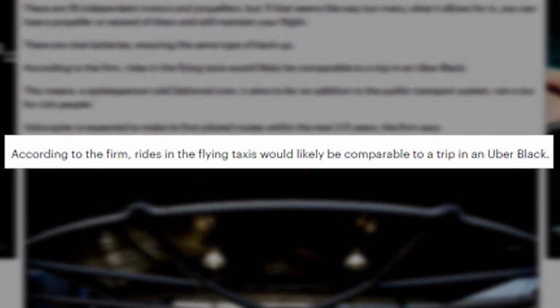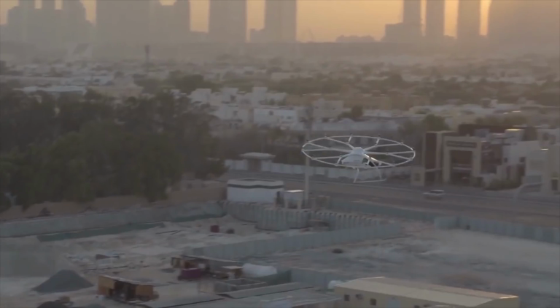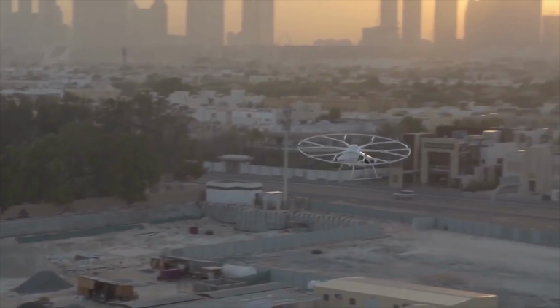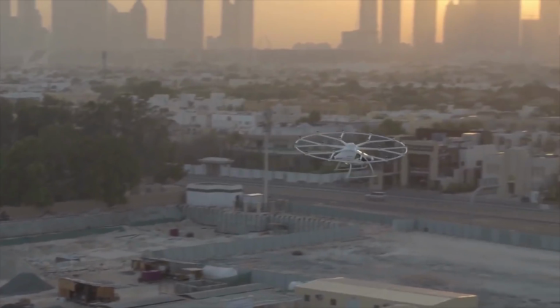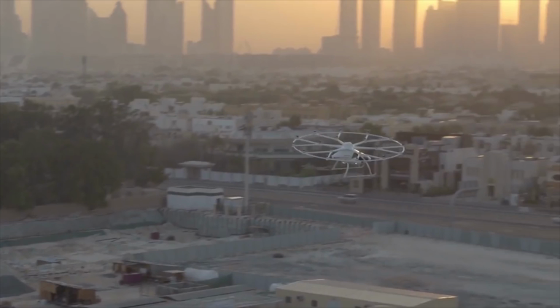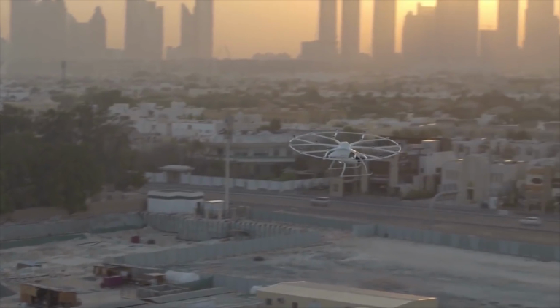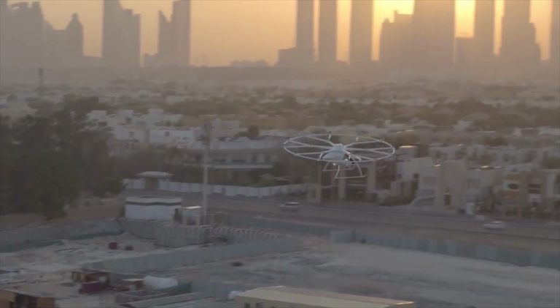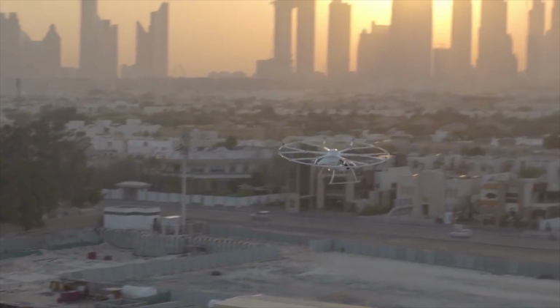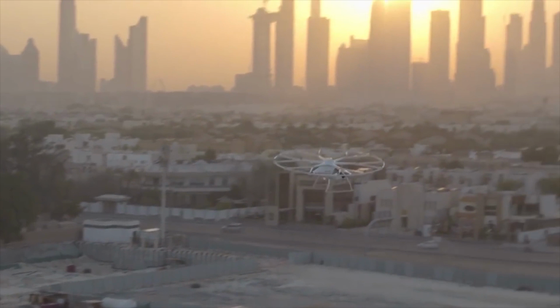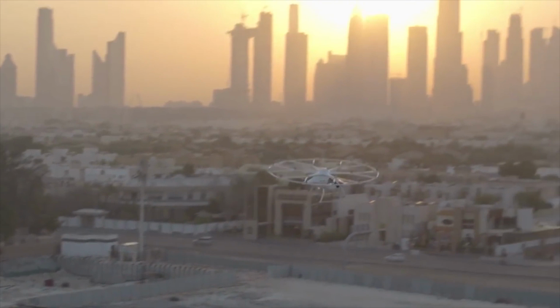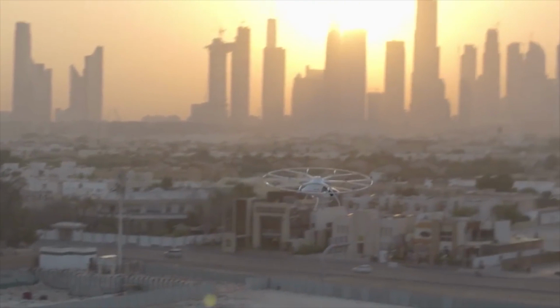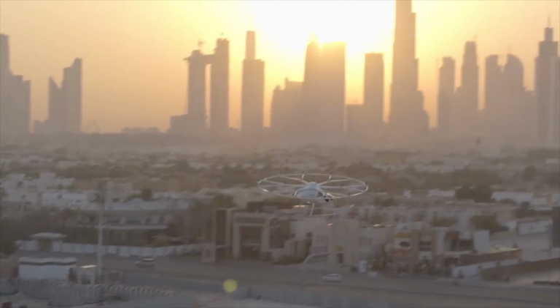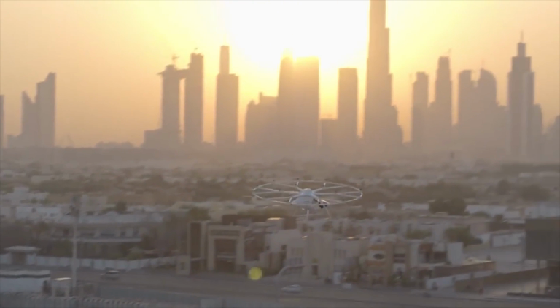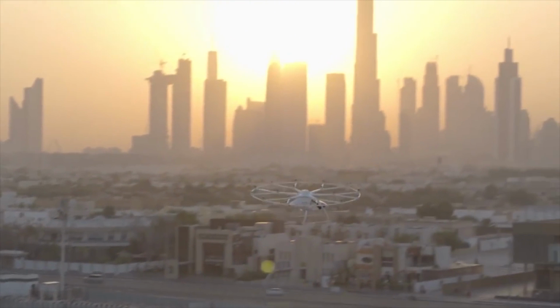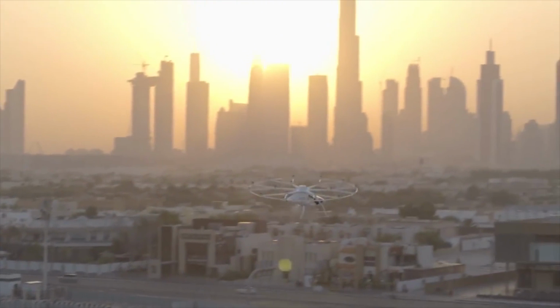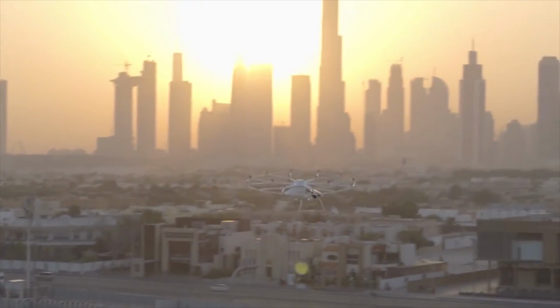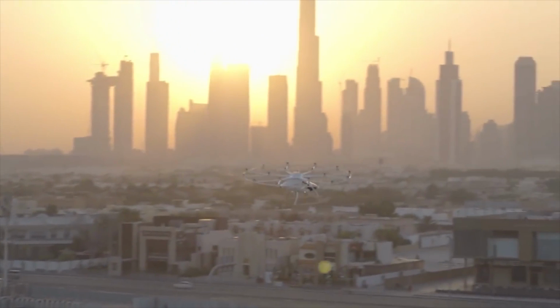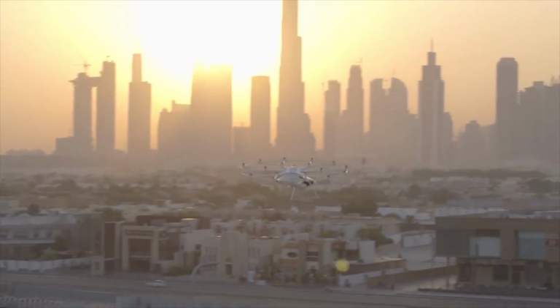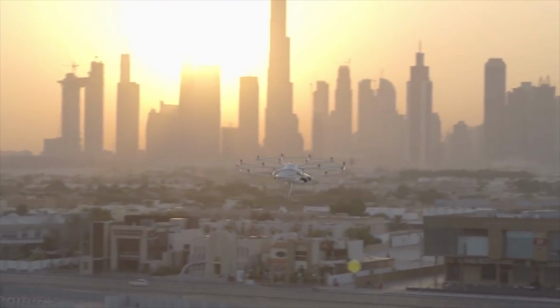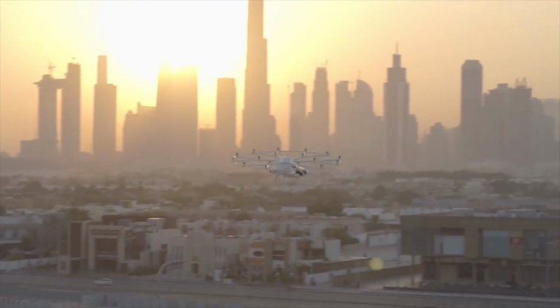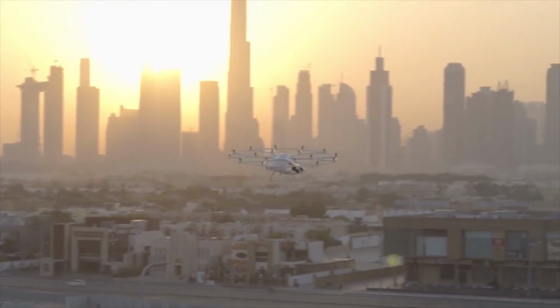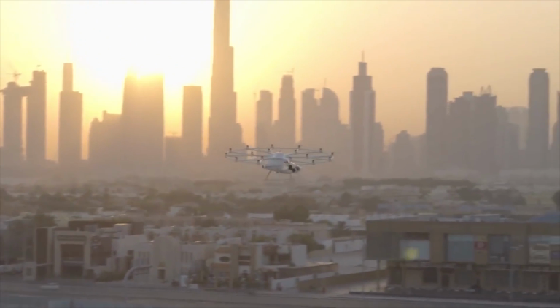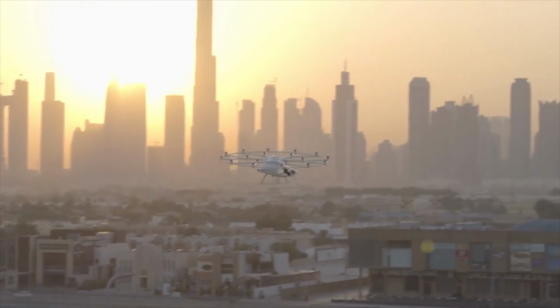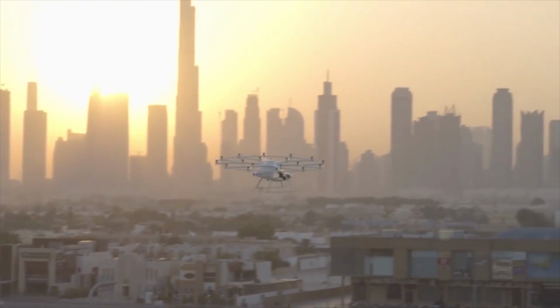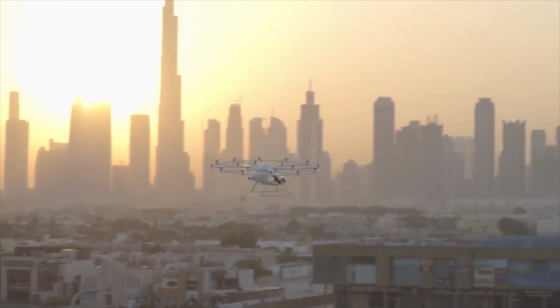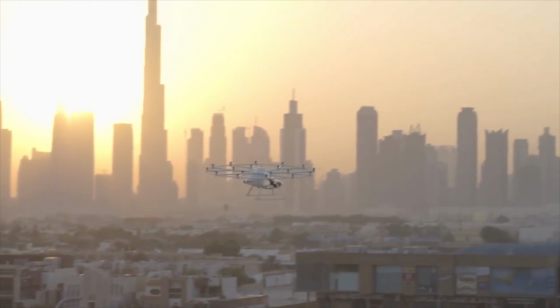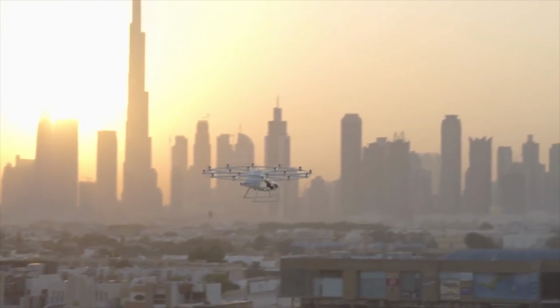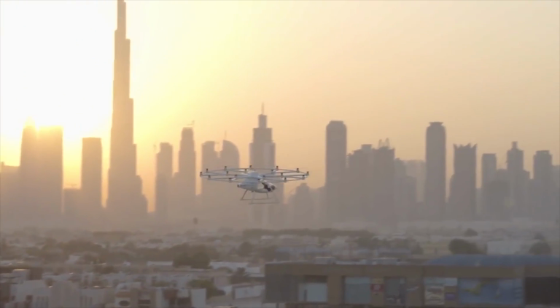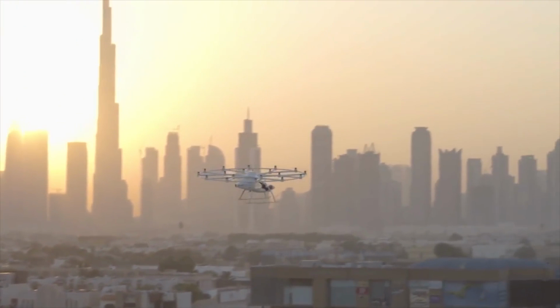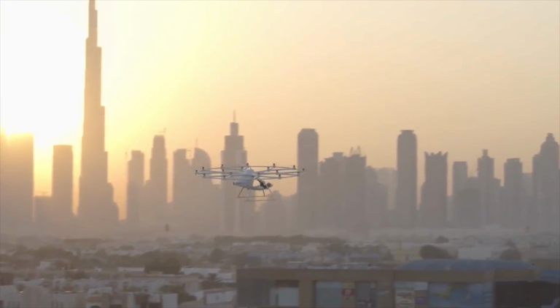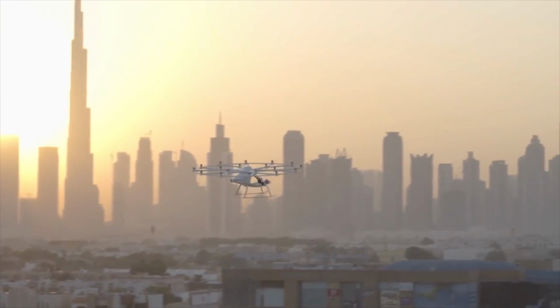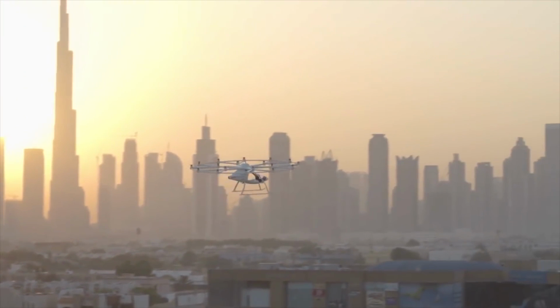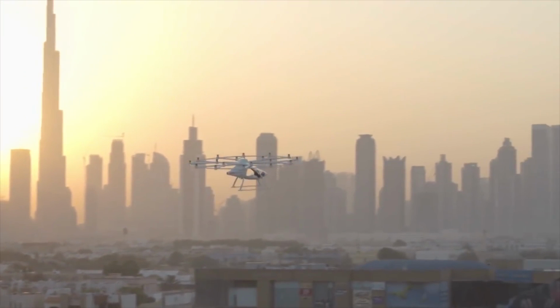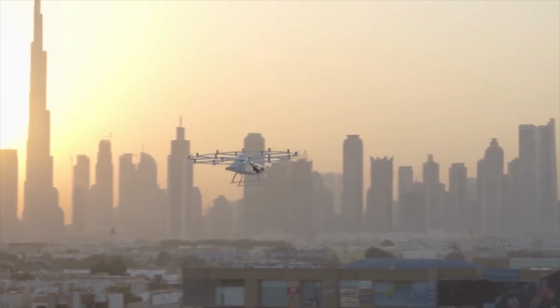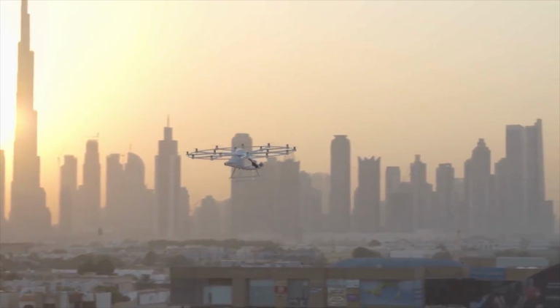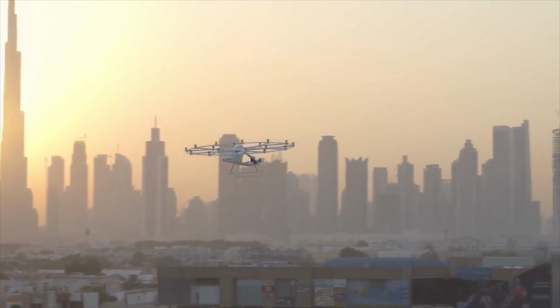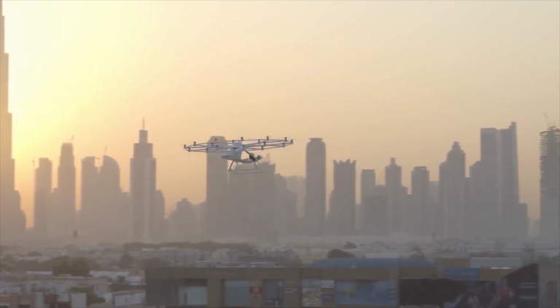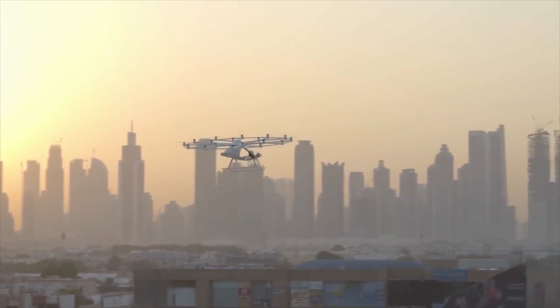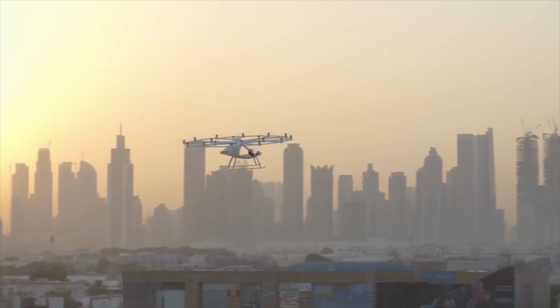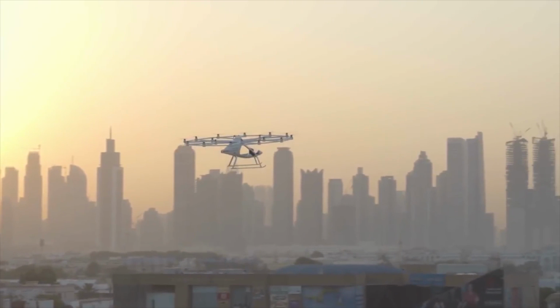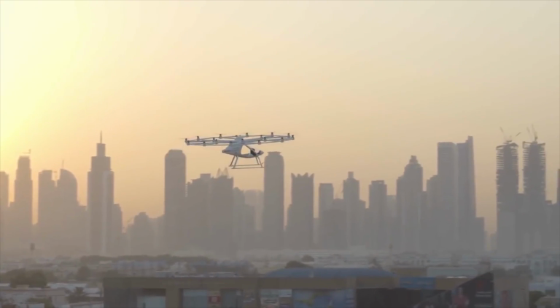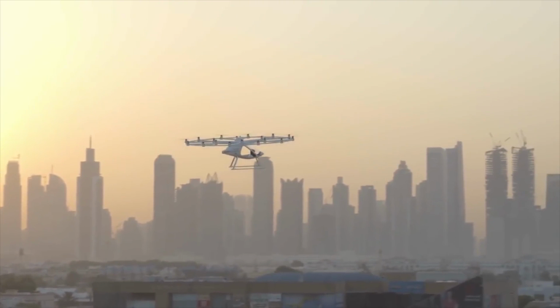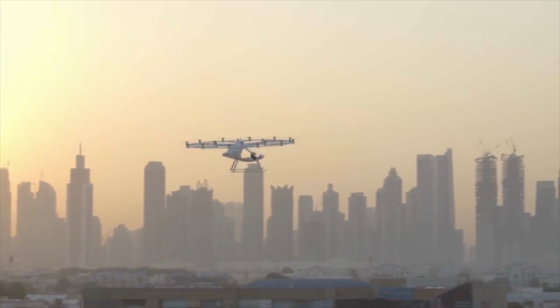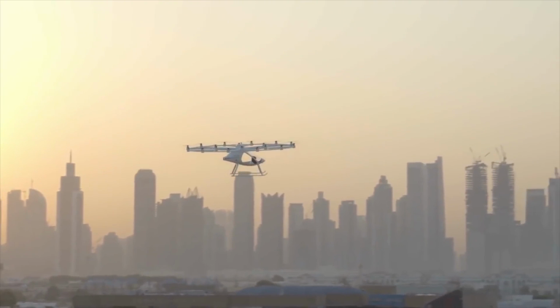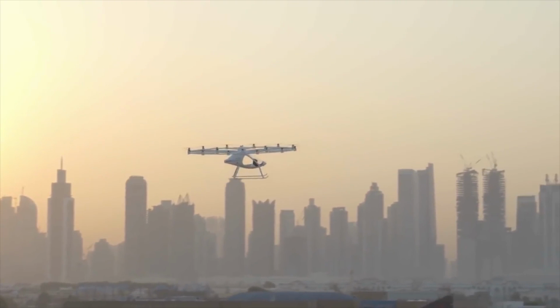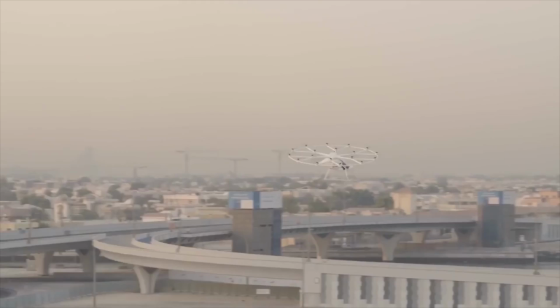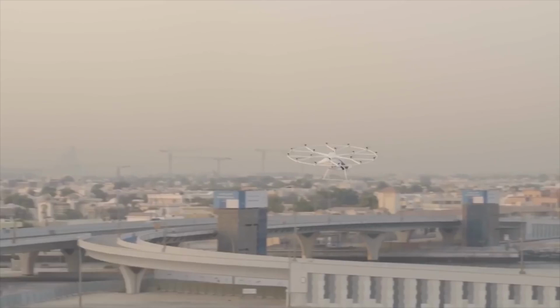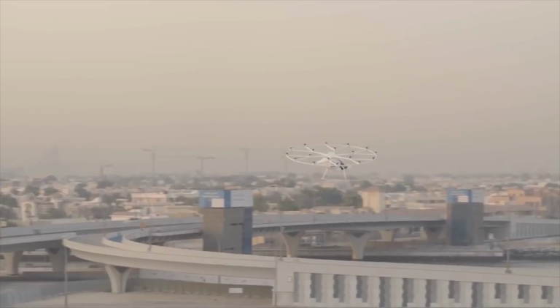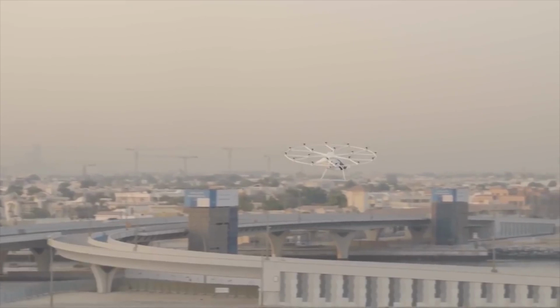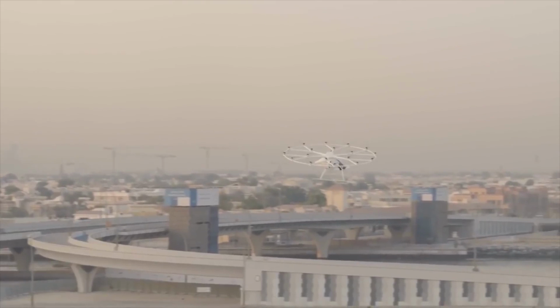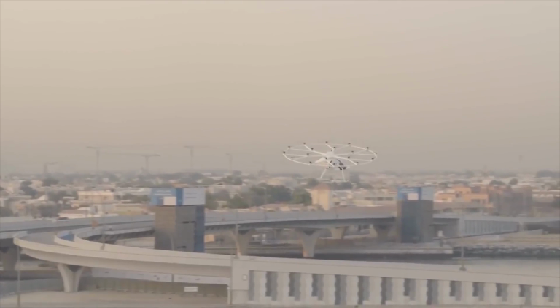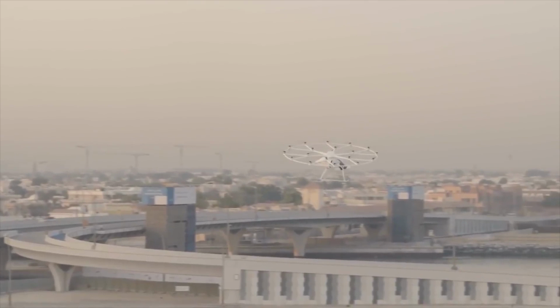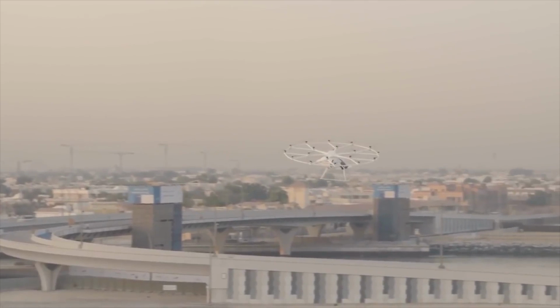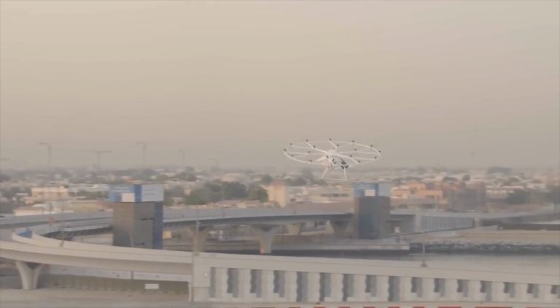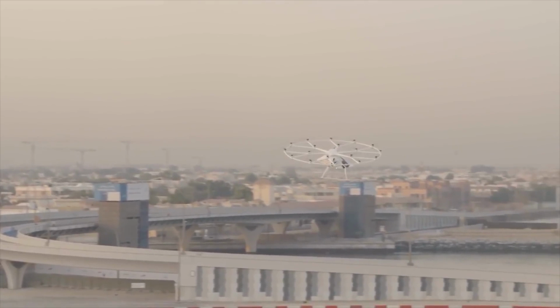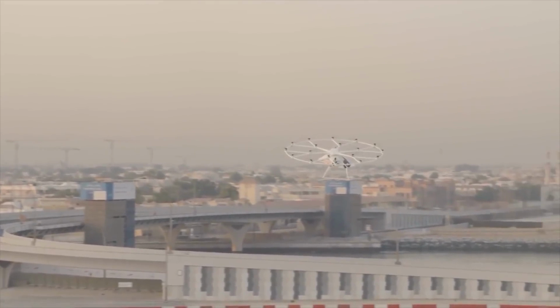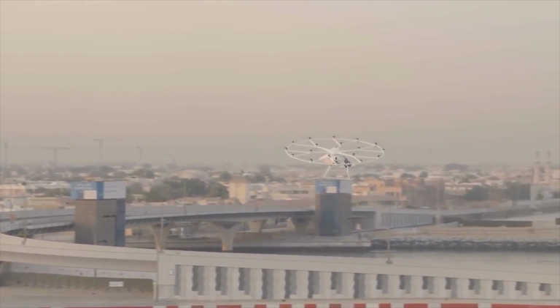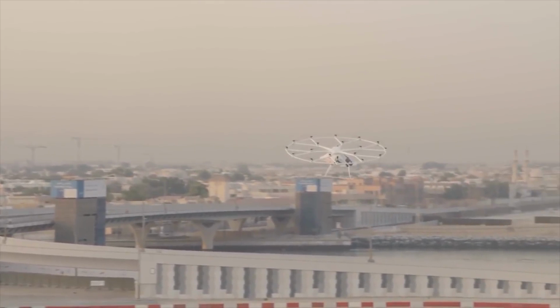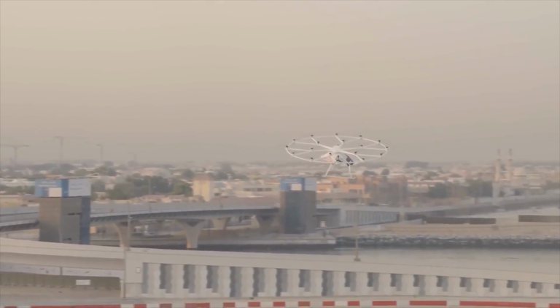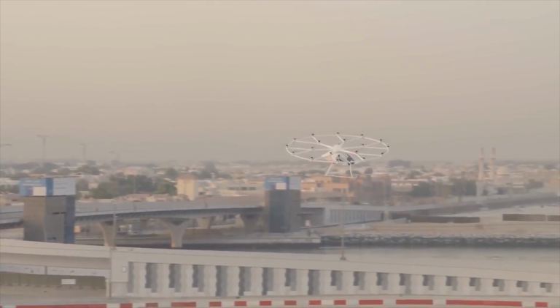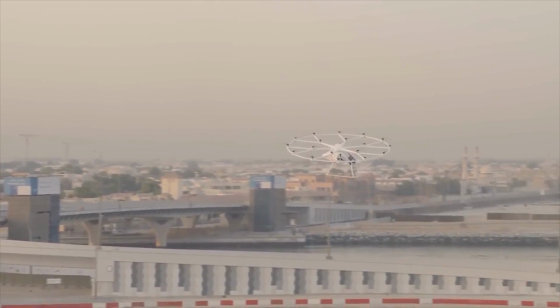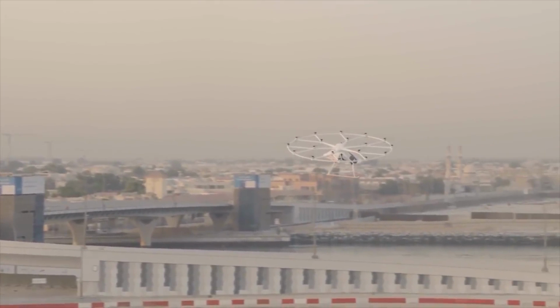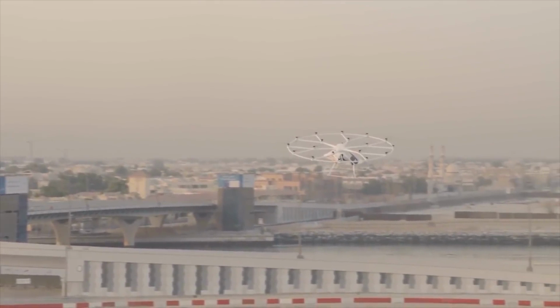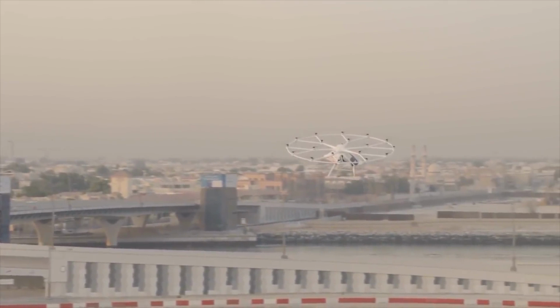With a commercial service hoped for in about 5 years. Intel plans to operate Volocopter 2X's as a service instead of selling the aircraft to other operators.